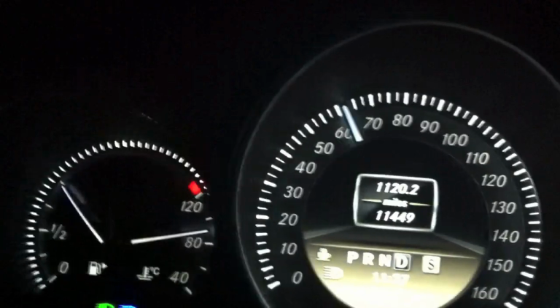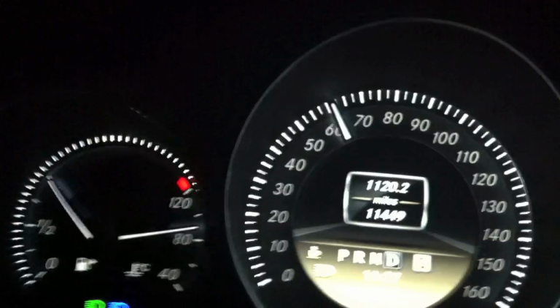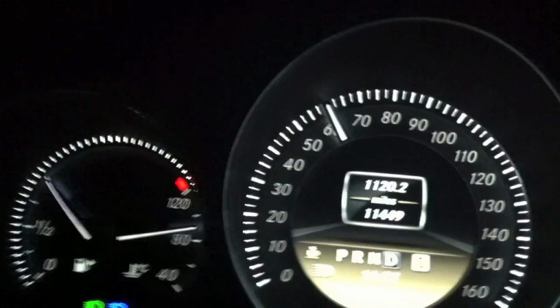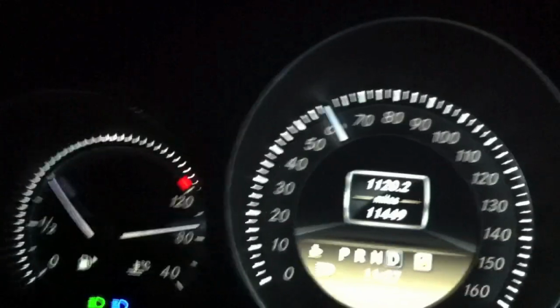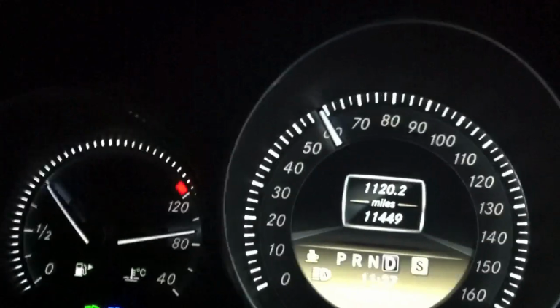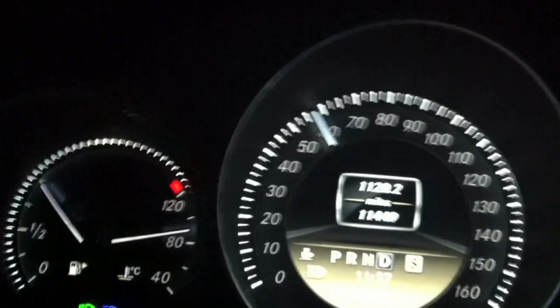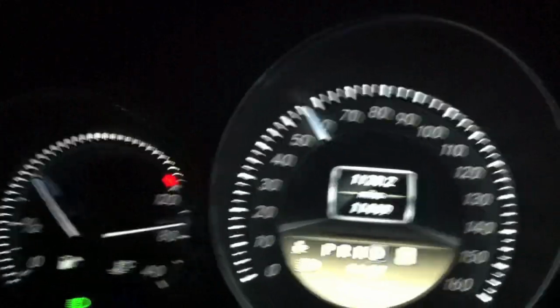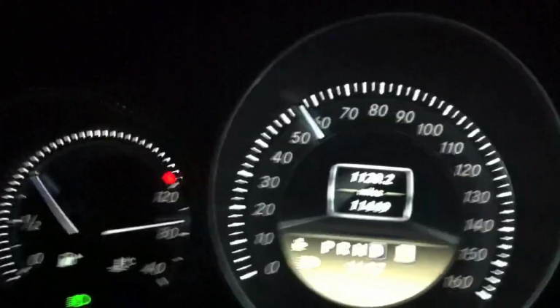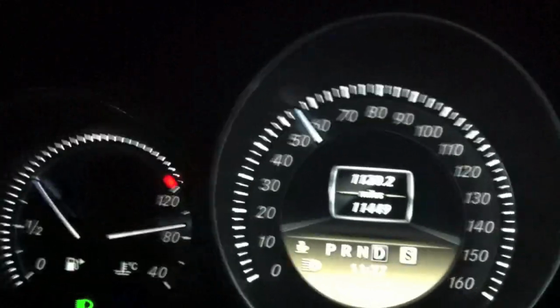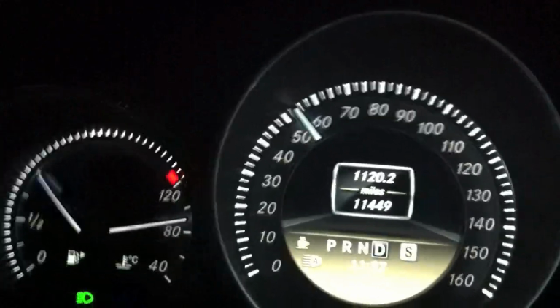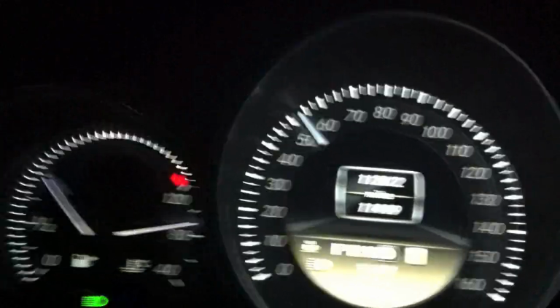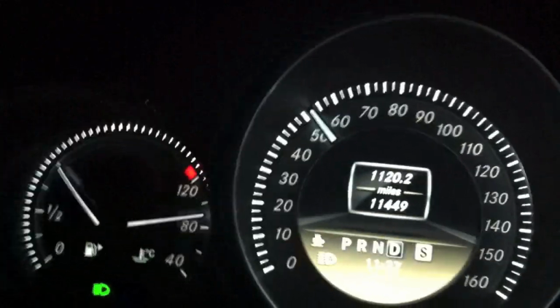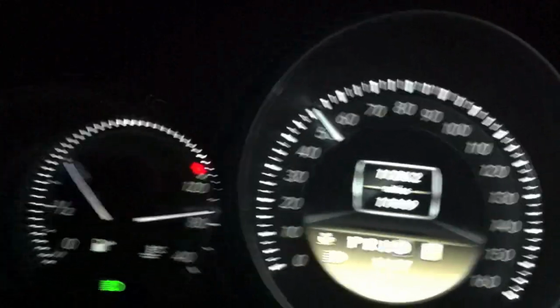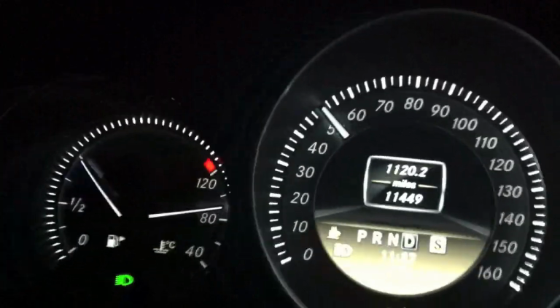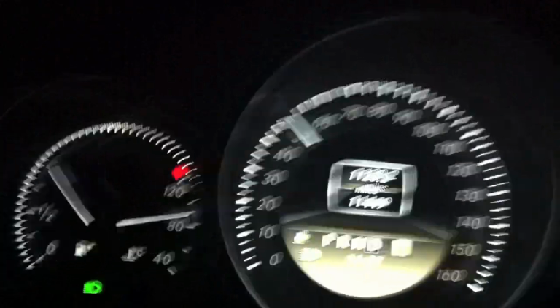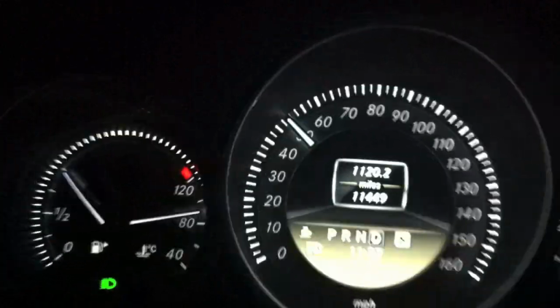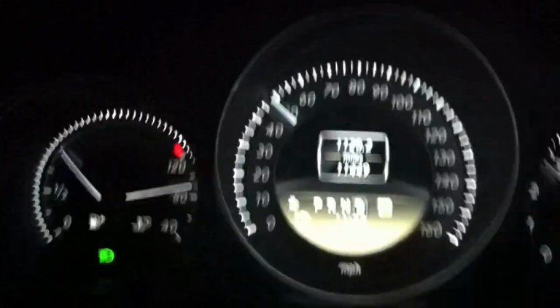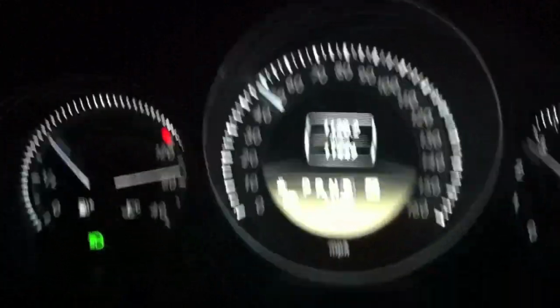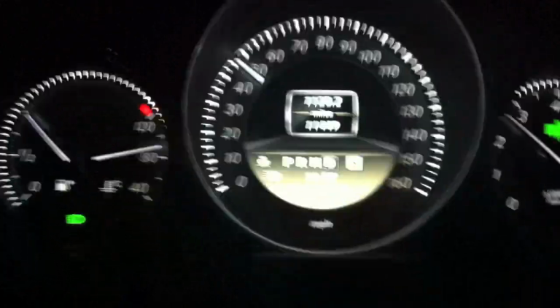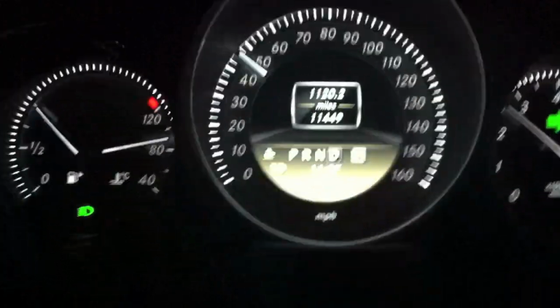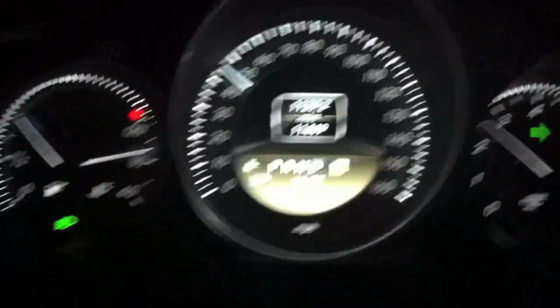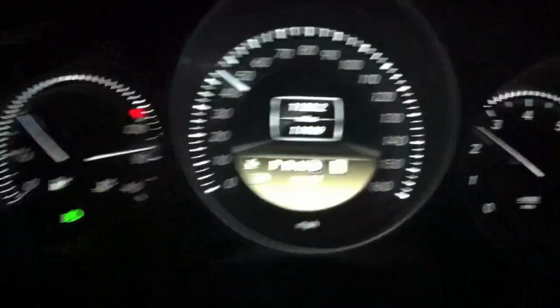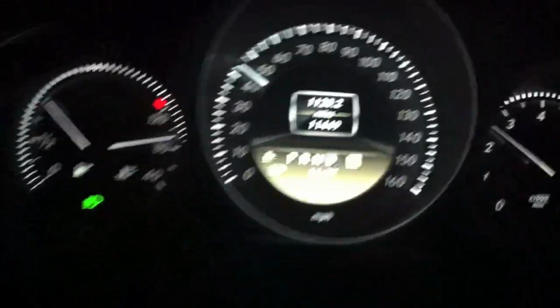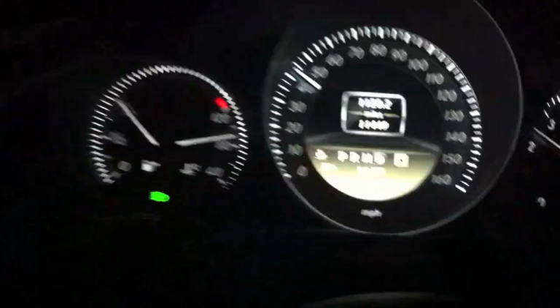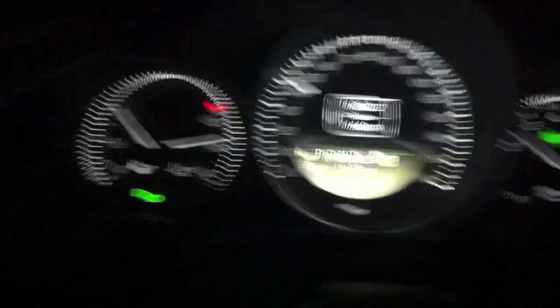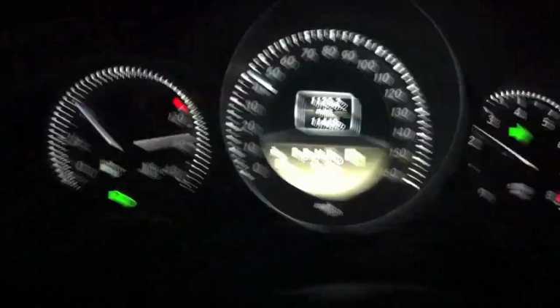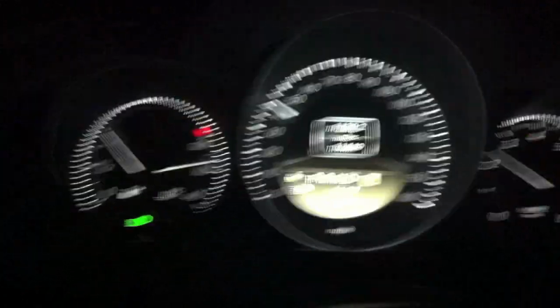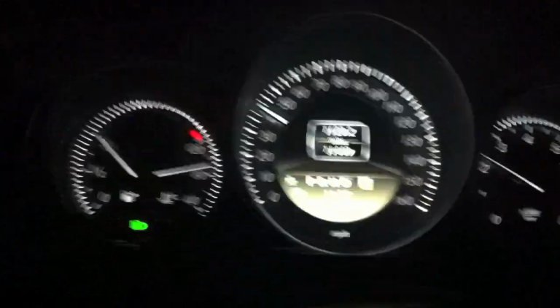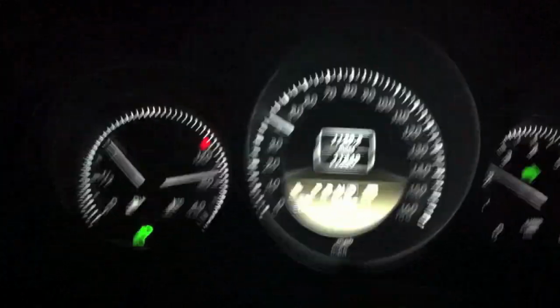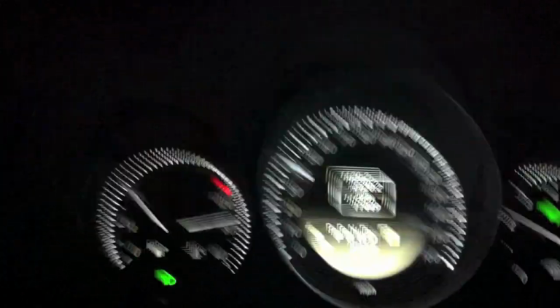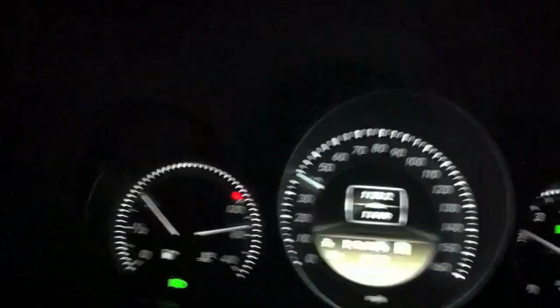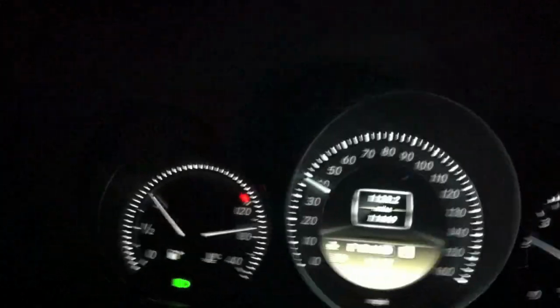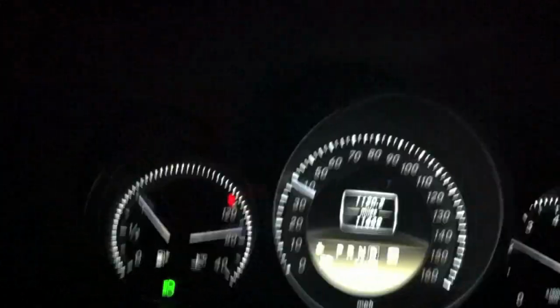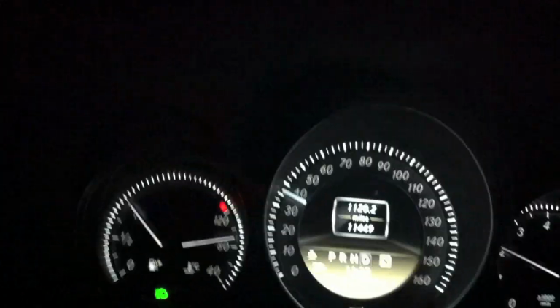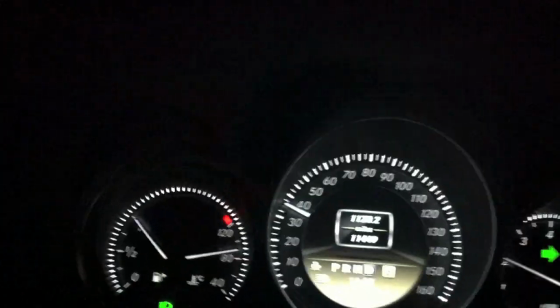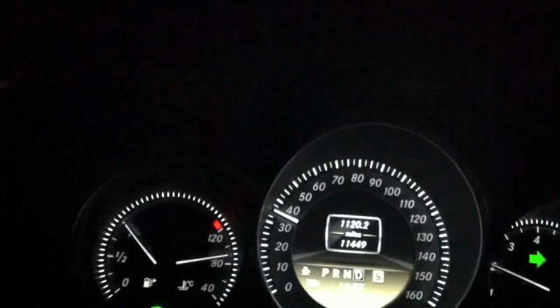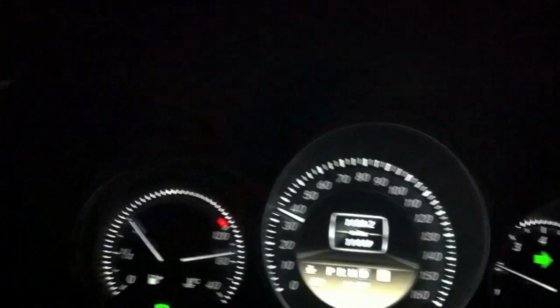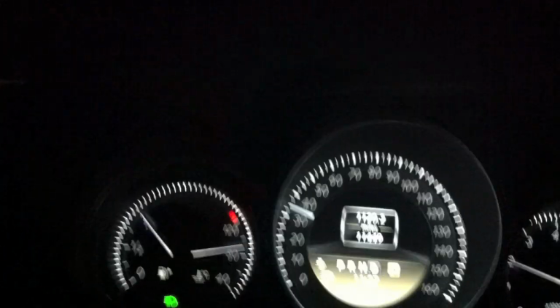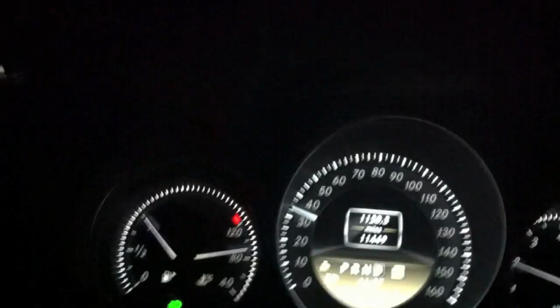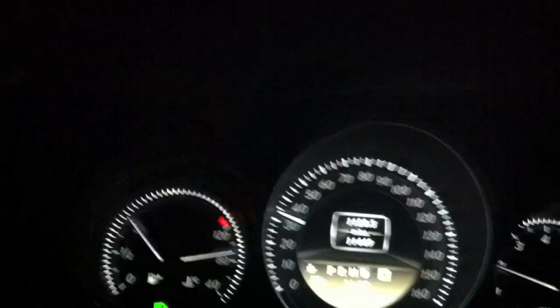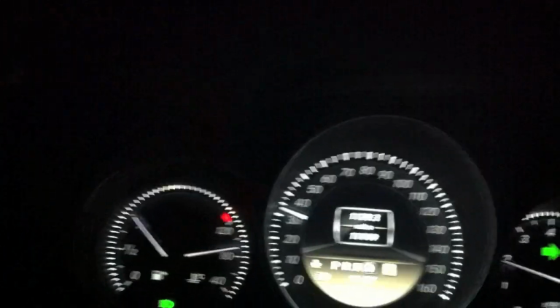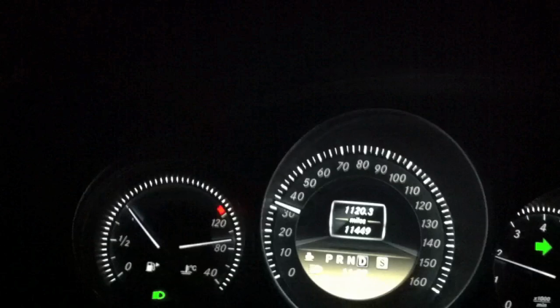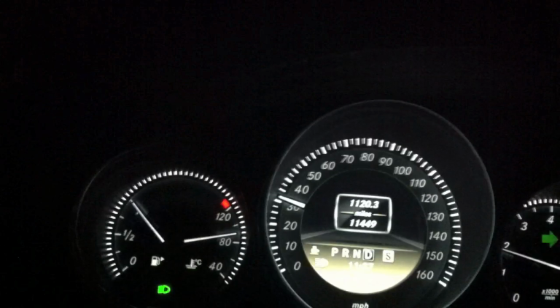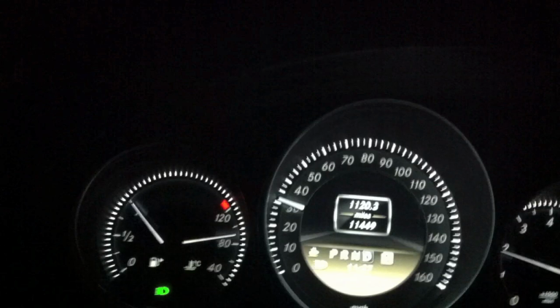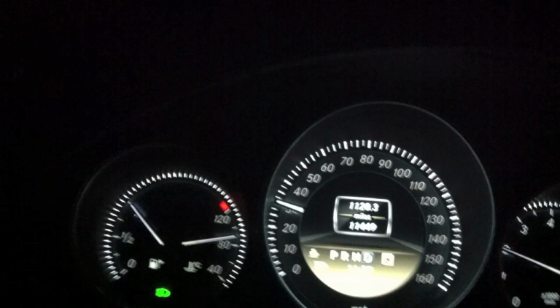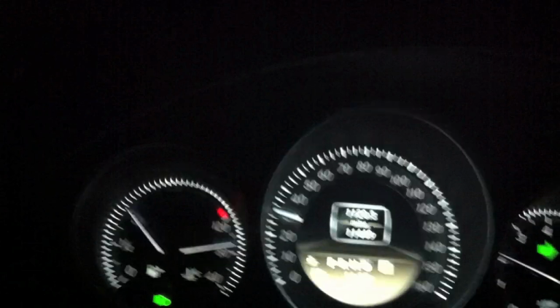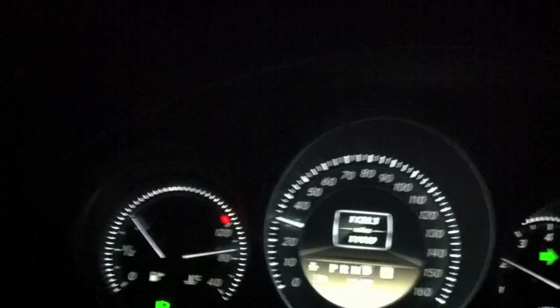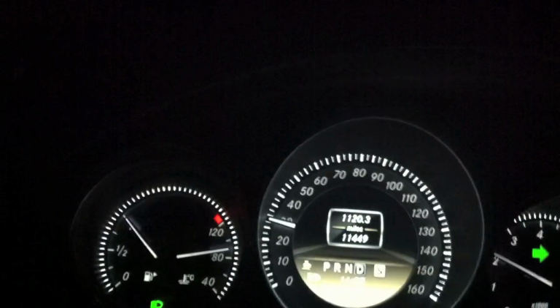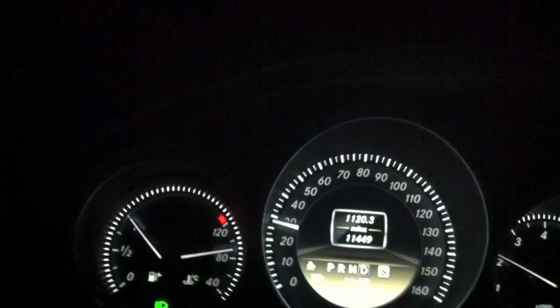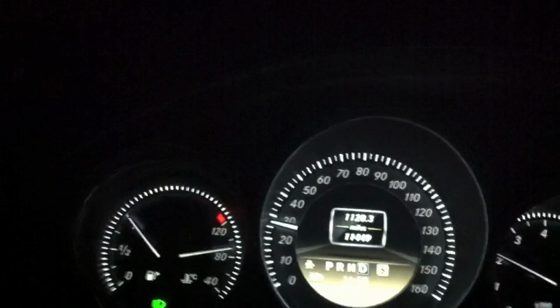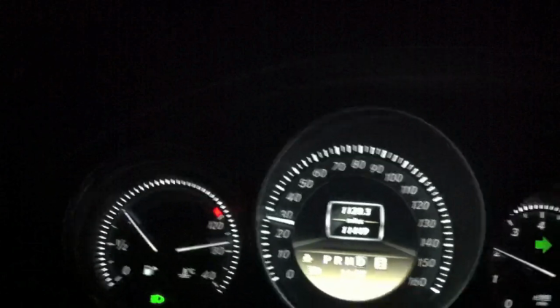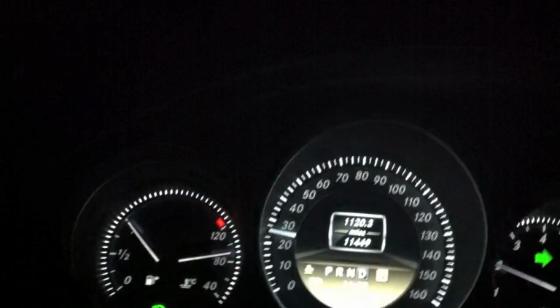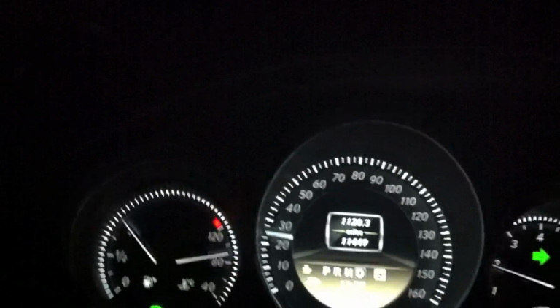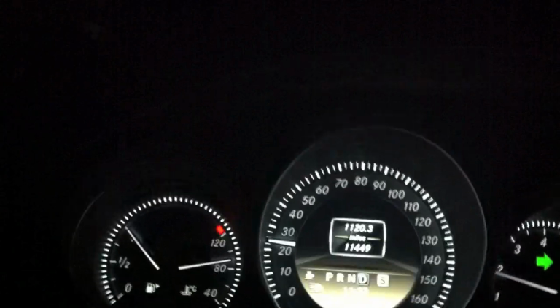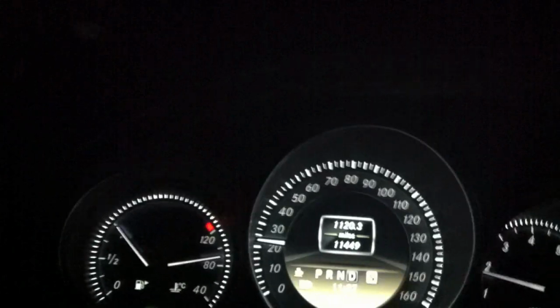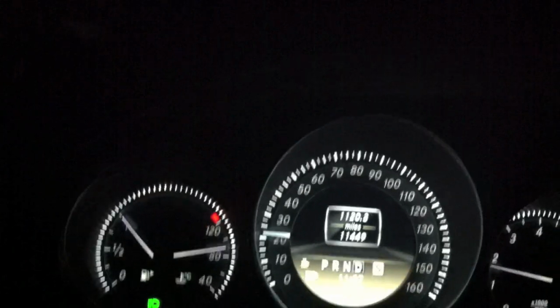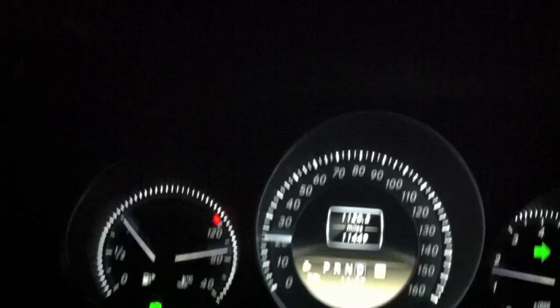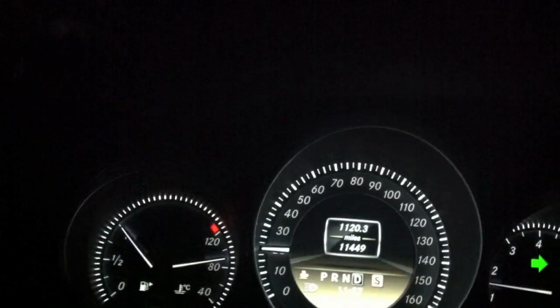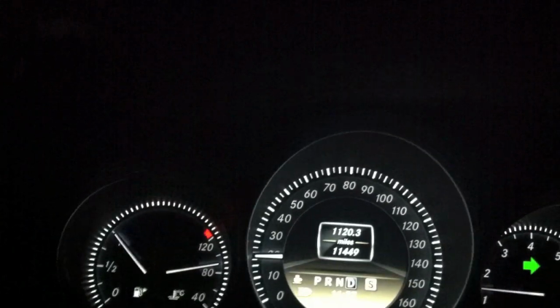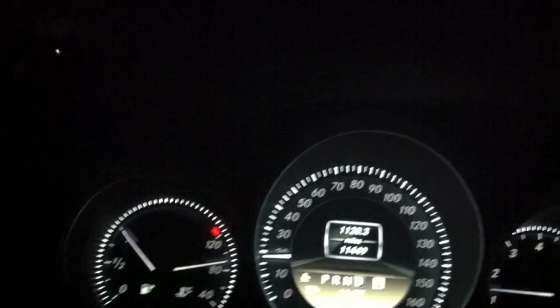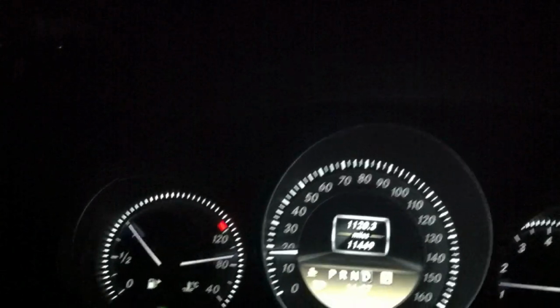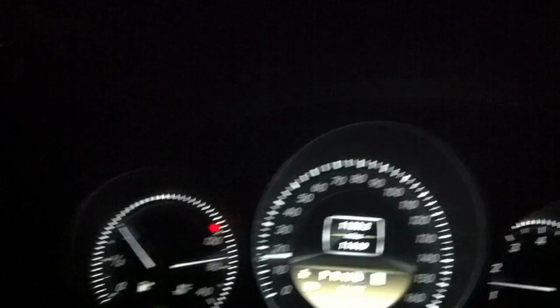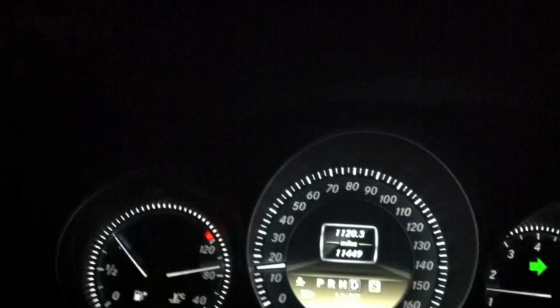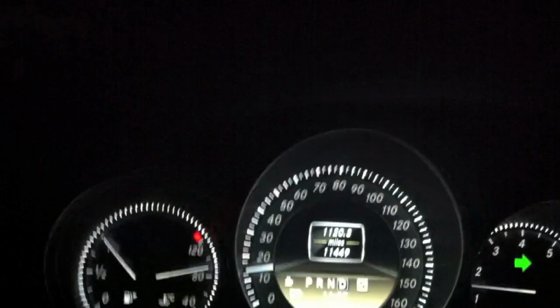Alright, so that was that zero to 60. Later on I'm gonna overlay the timed zero to 60 over the video so you guys can see it.